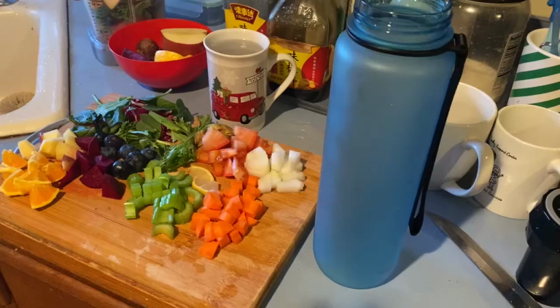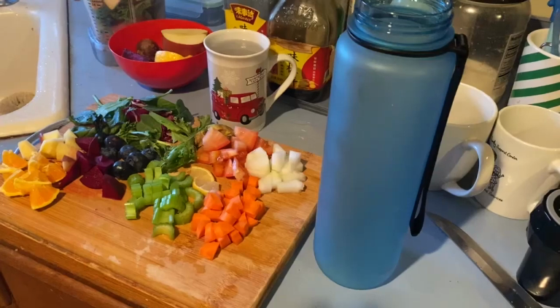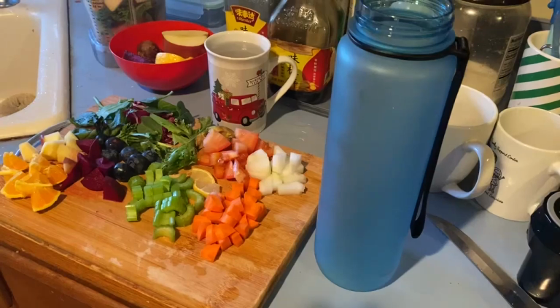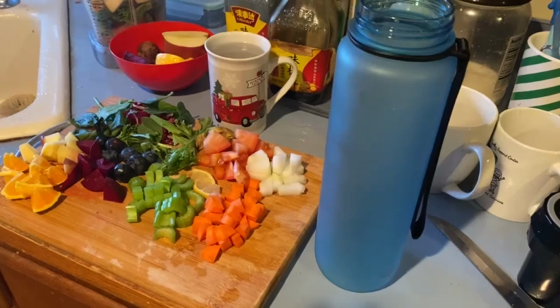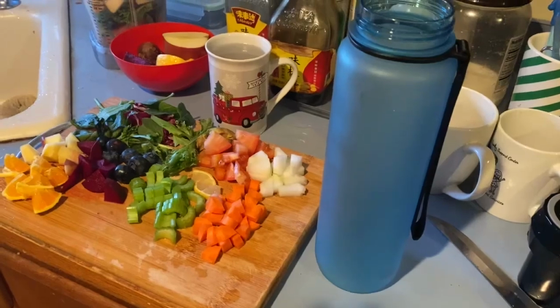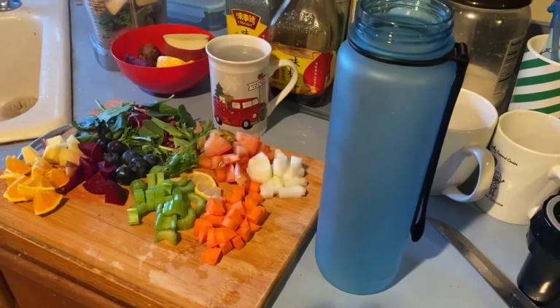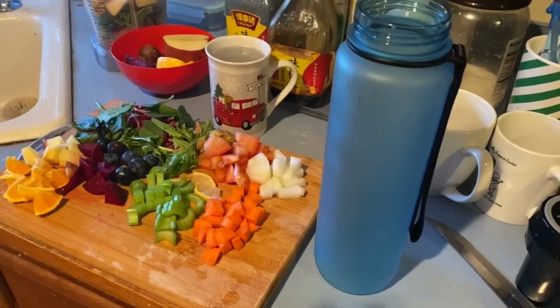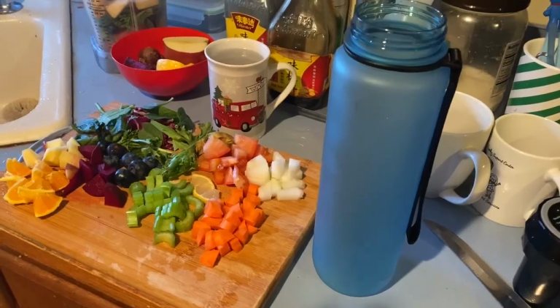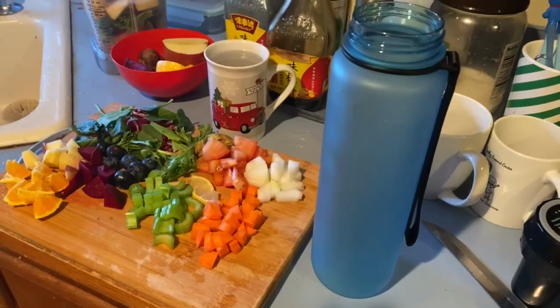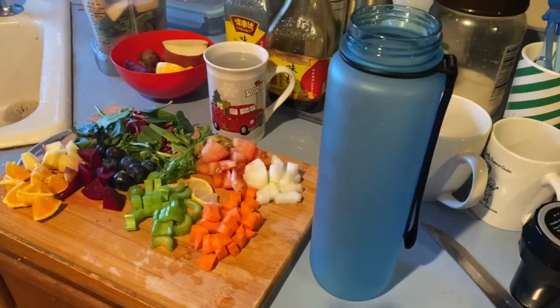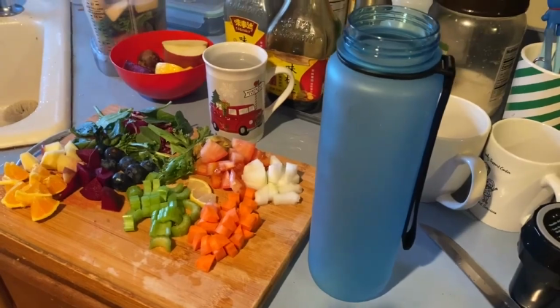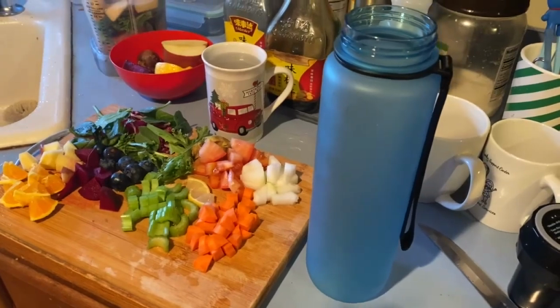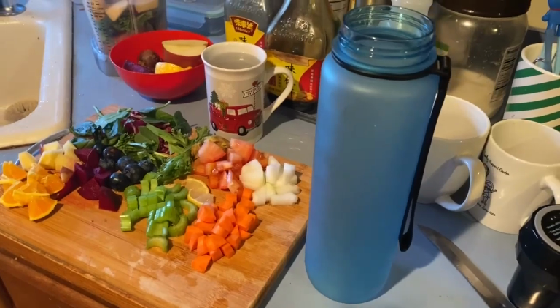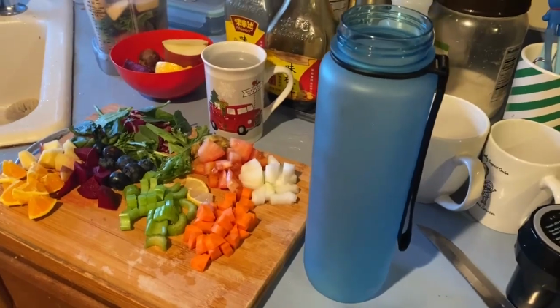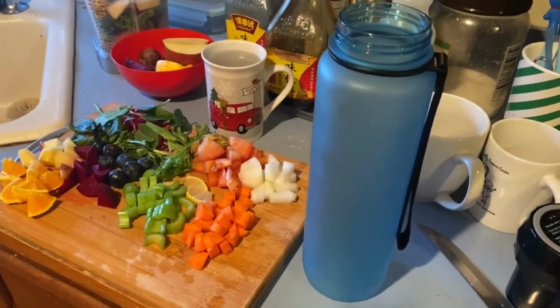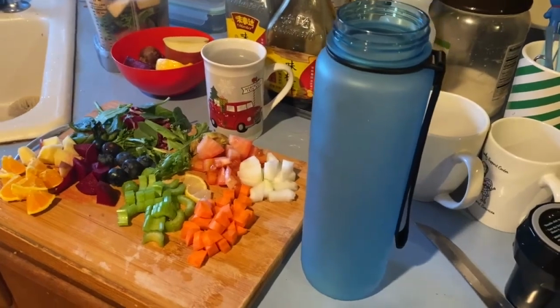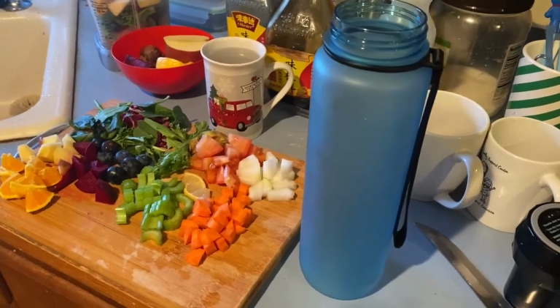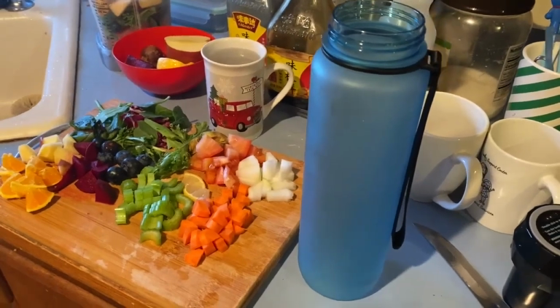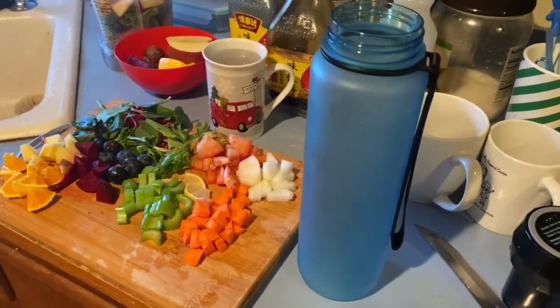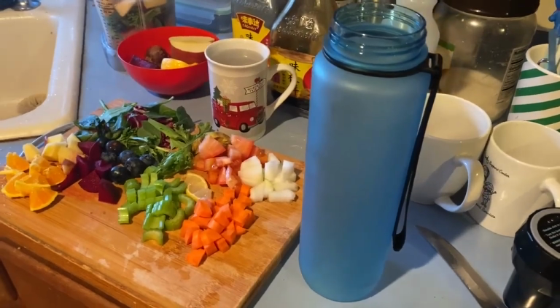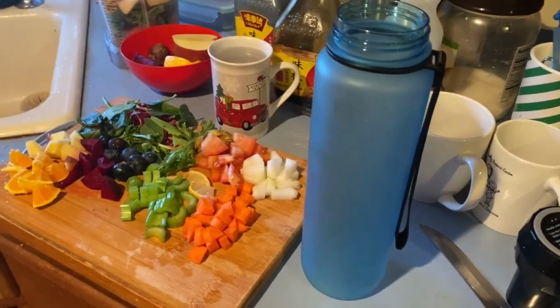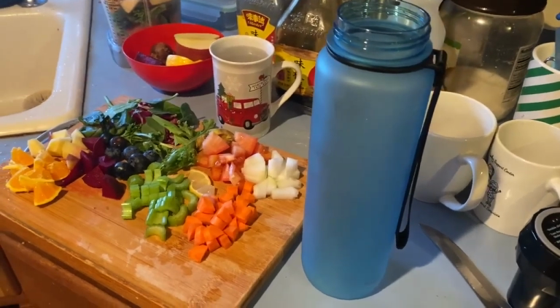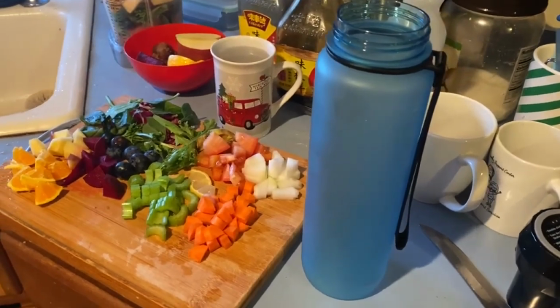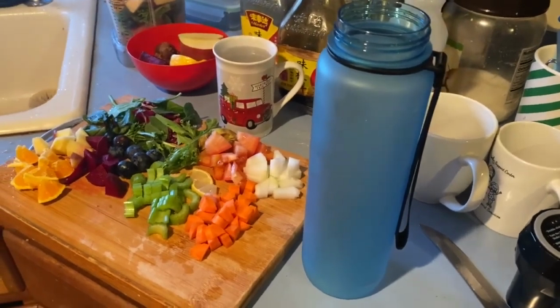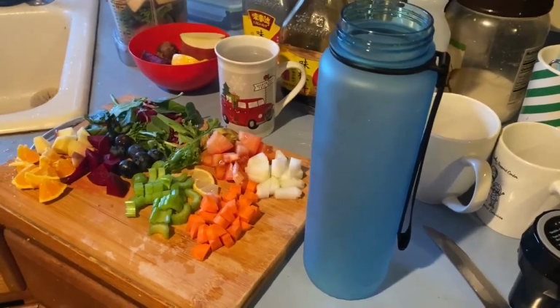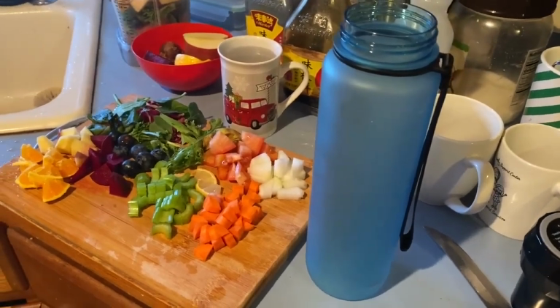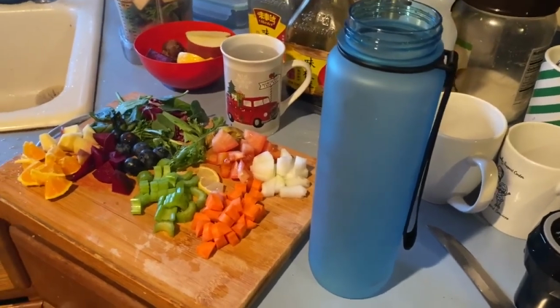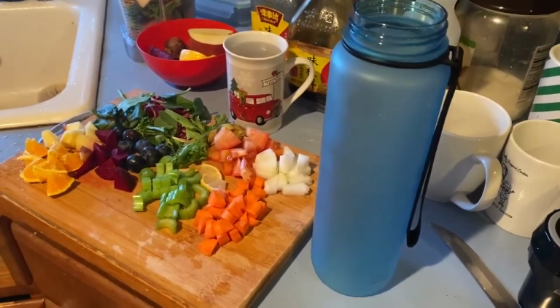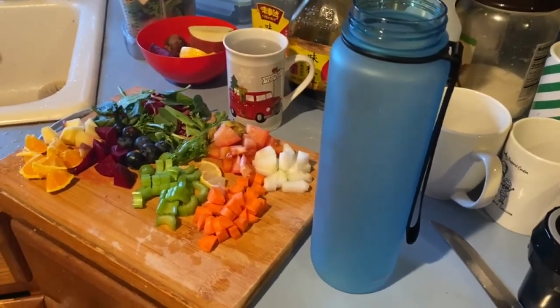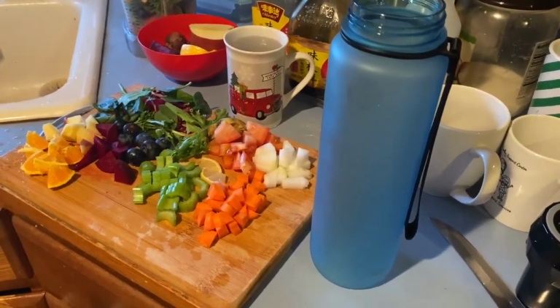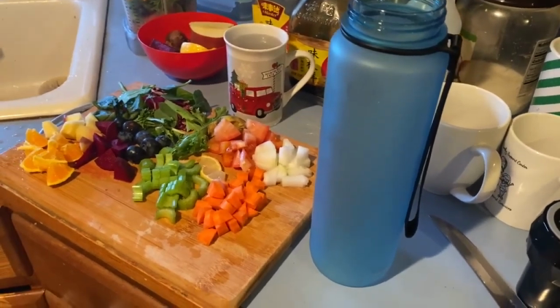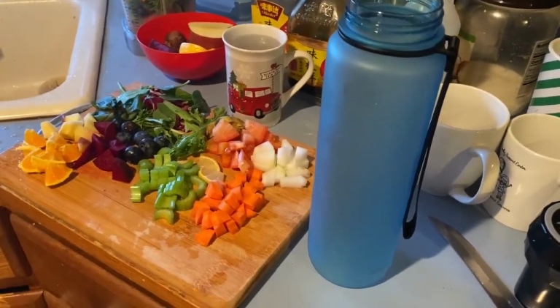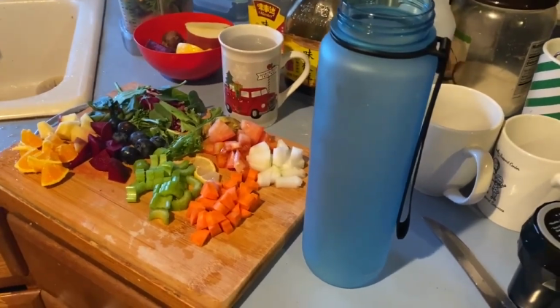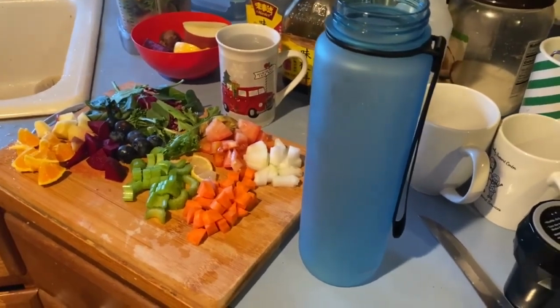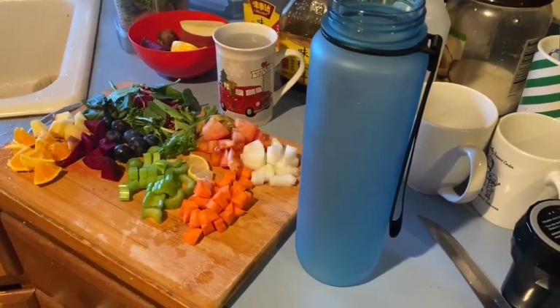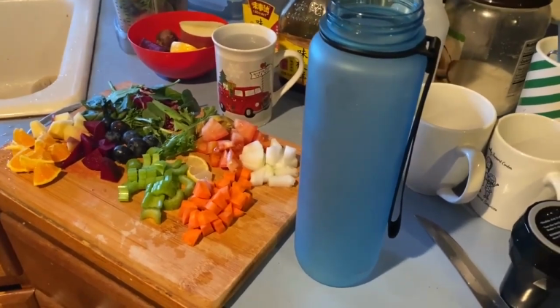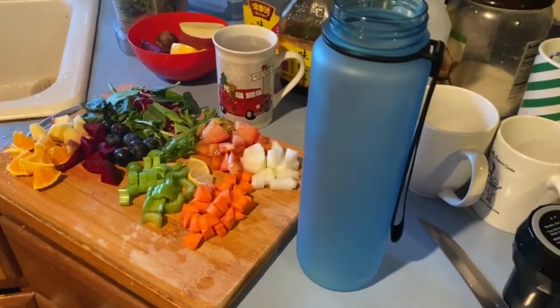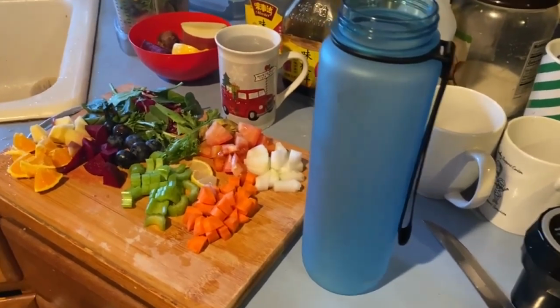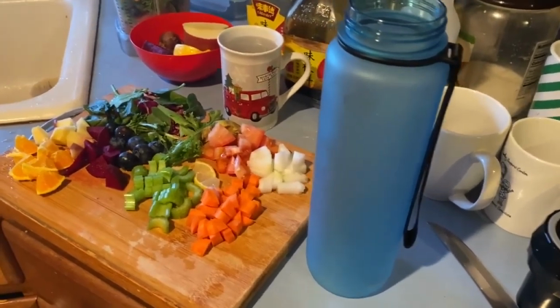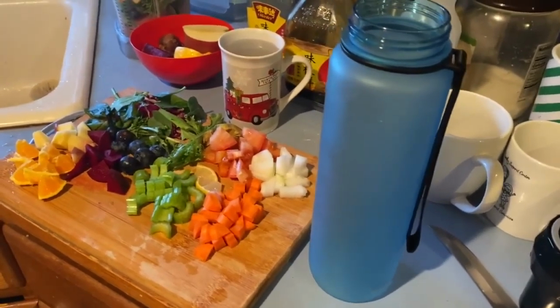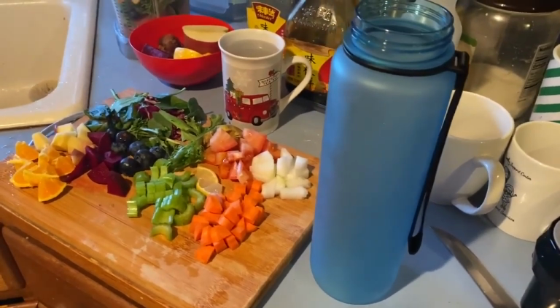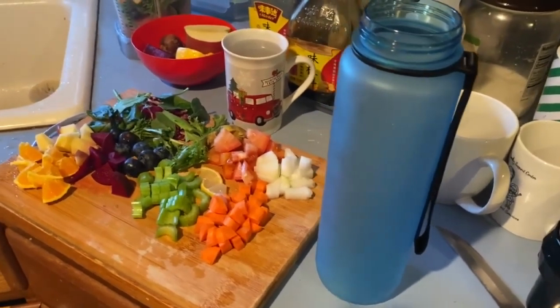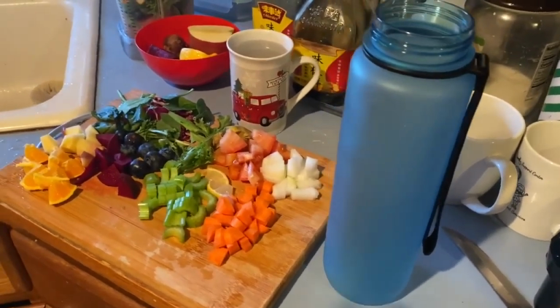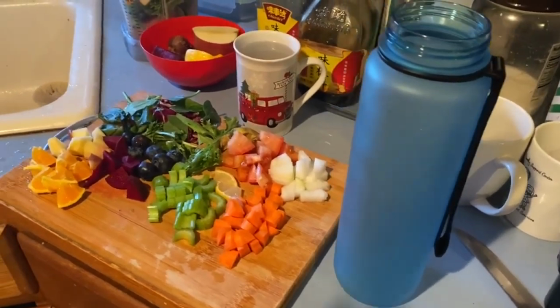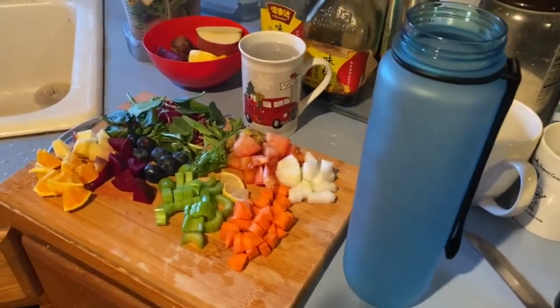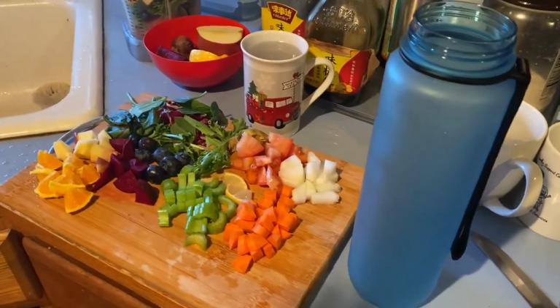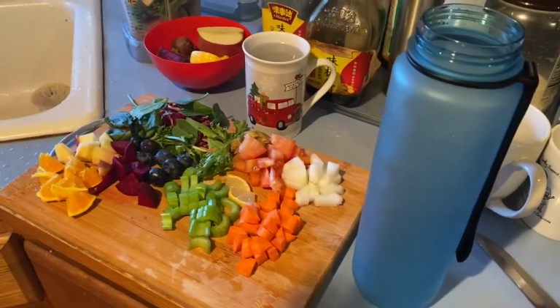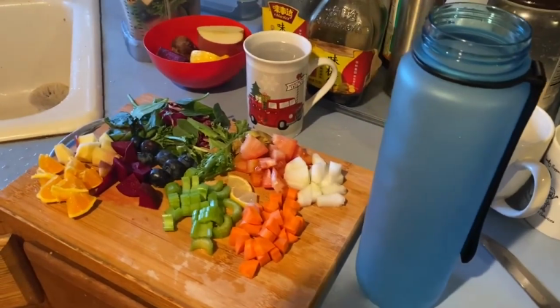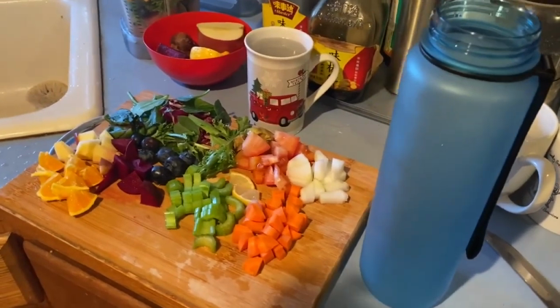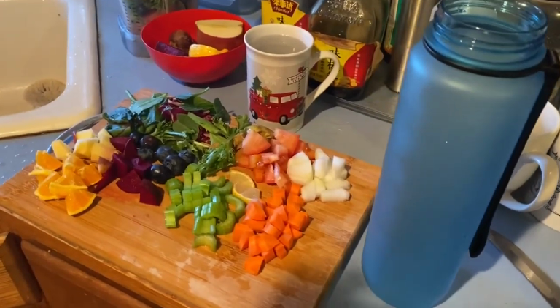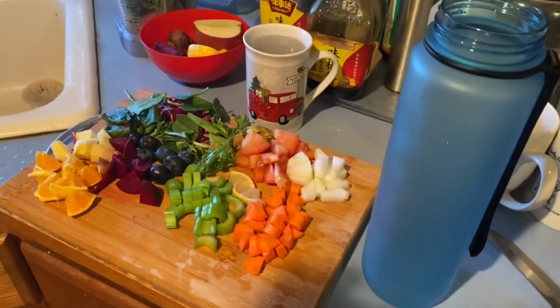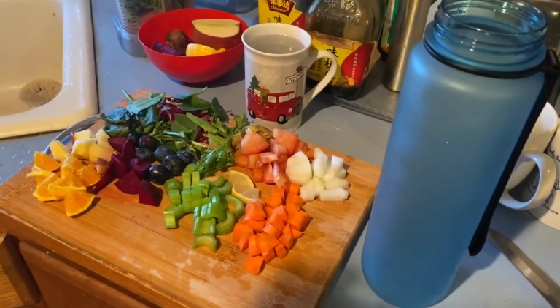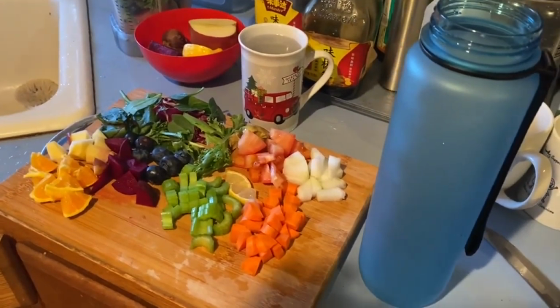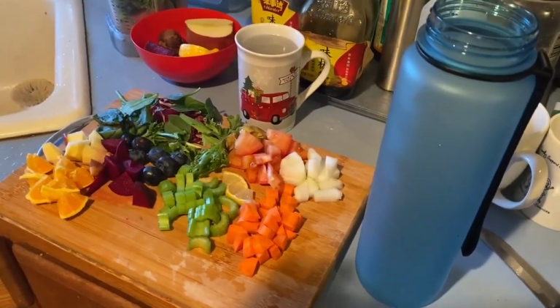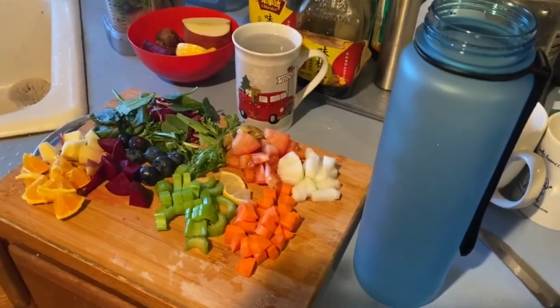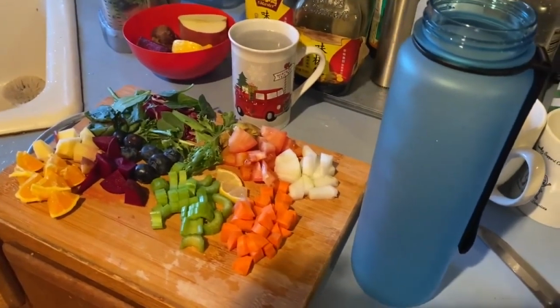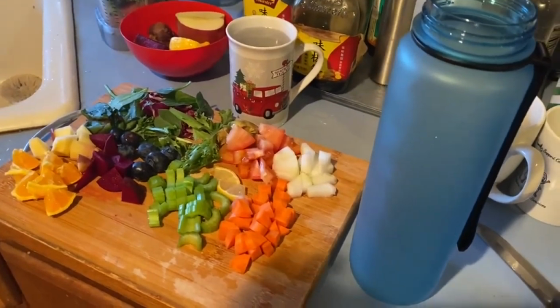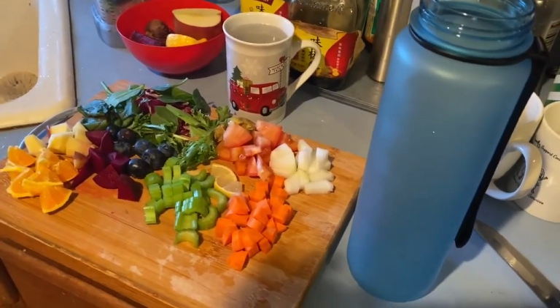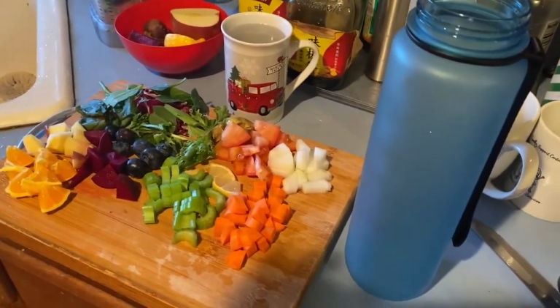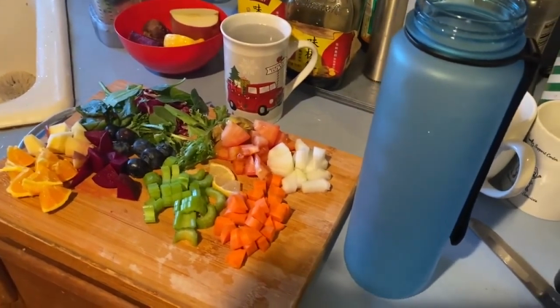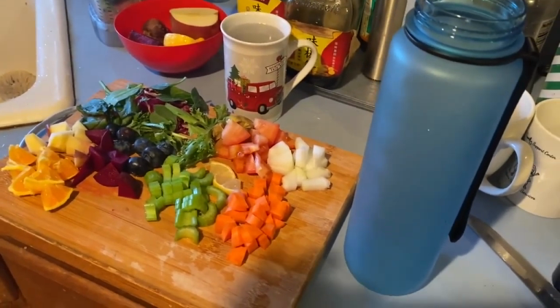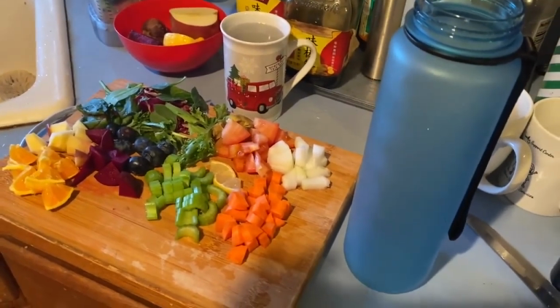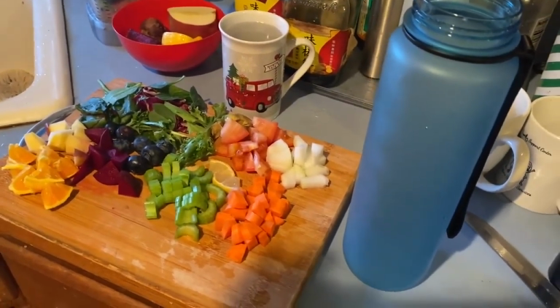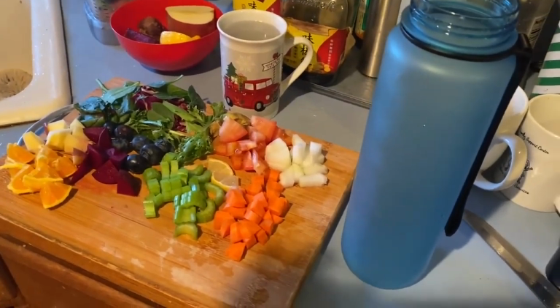Good morning. Today I'm going to show you how I make a smoothie for hypertension.